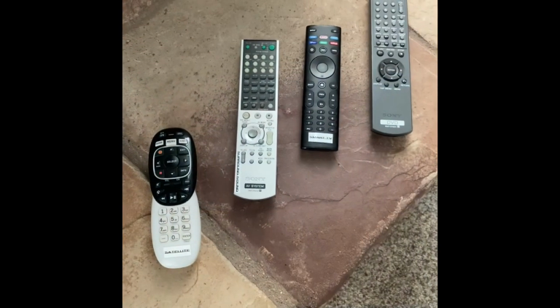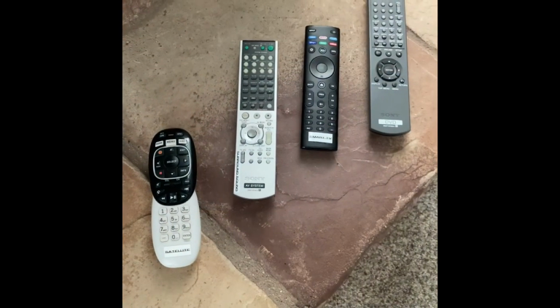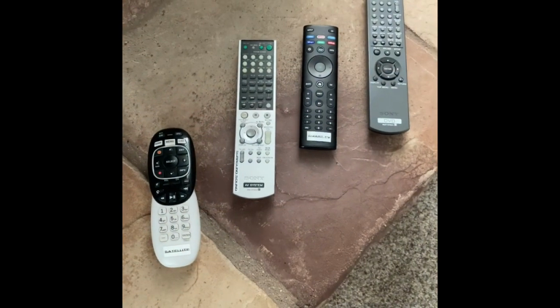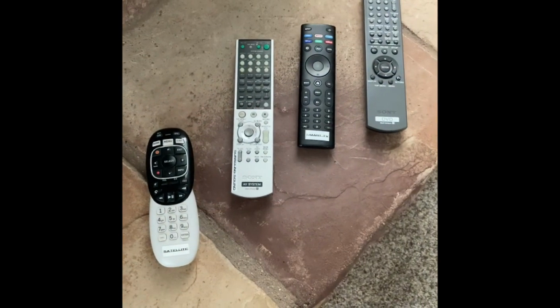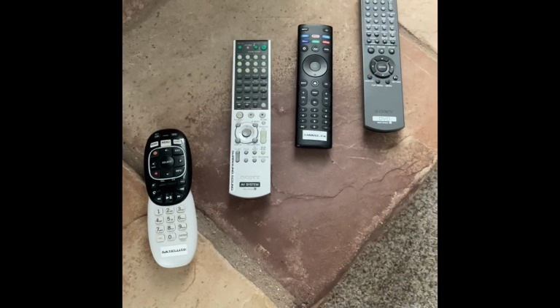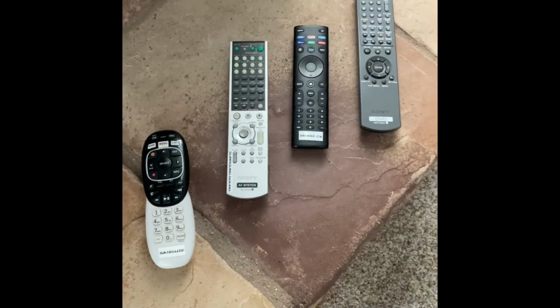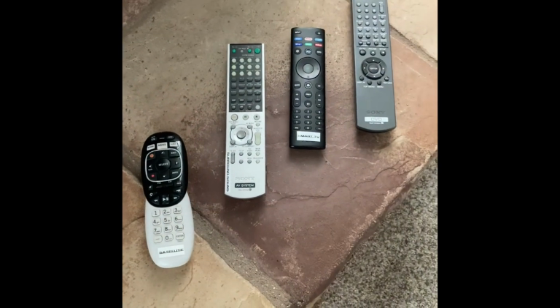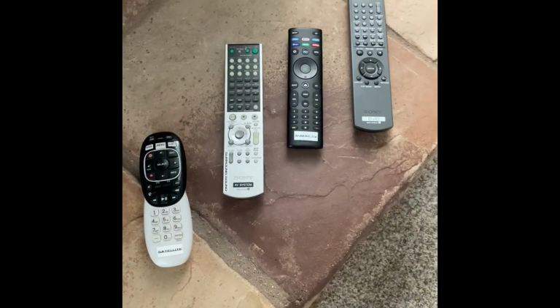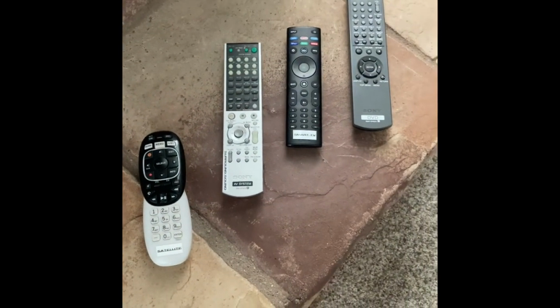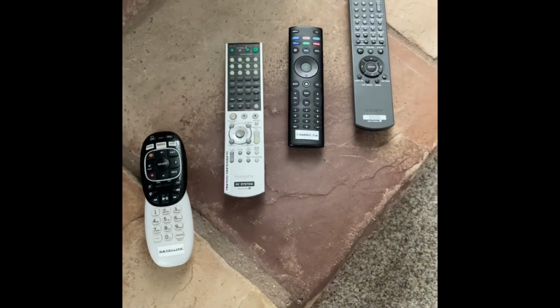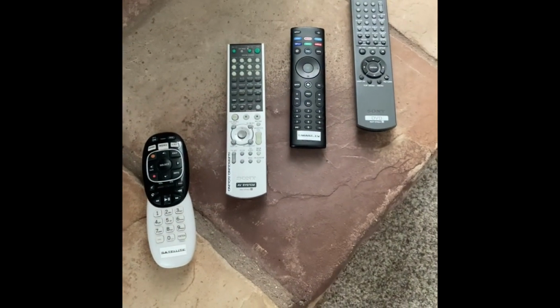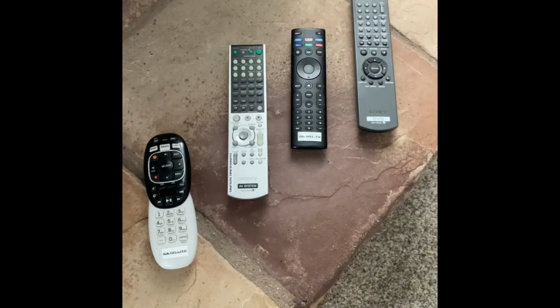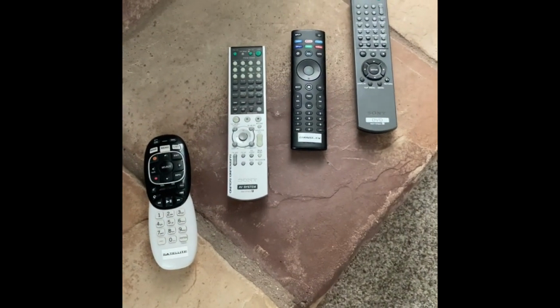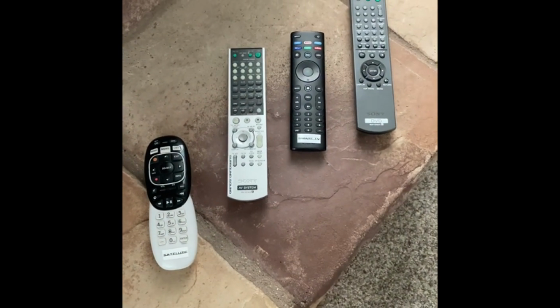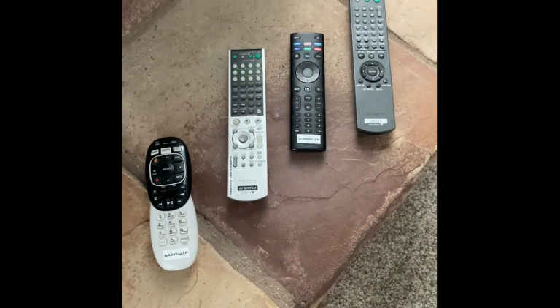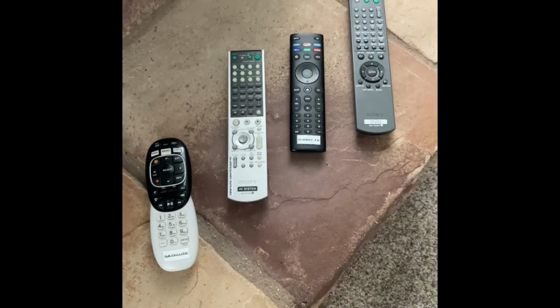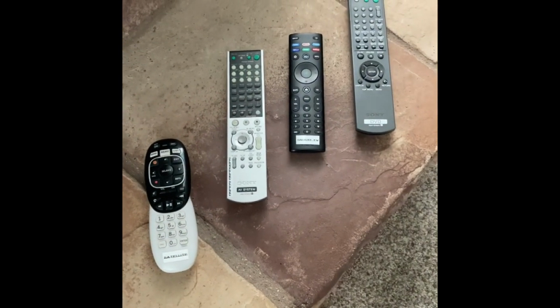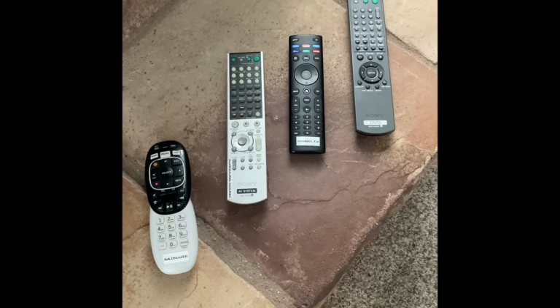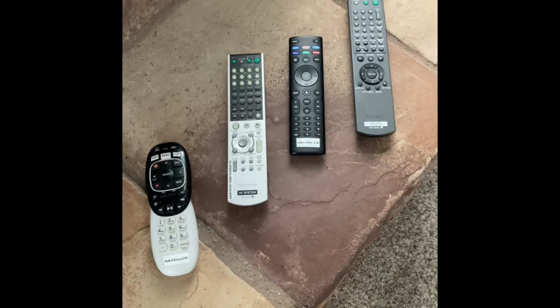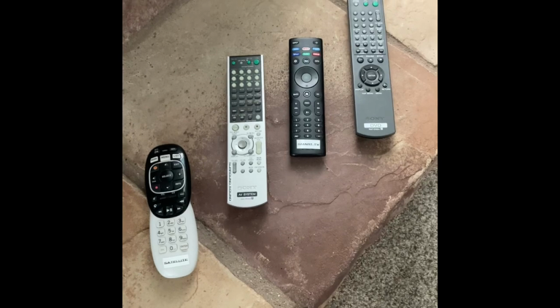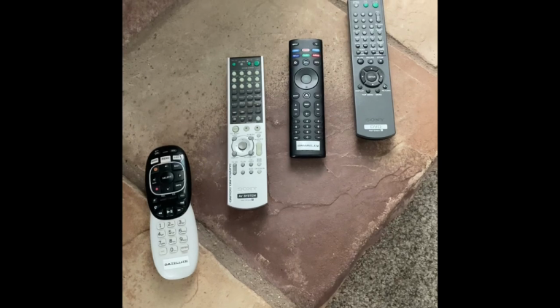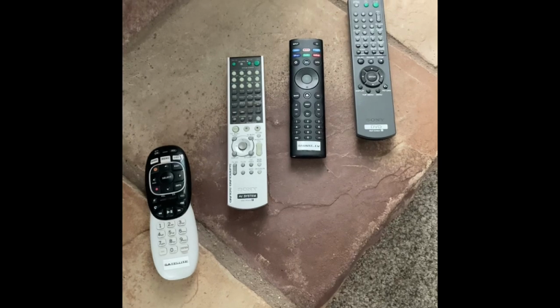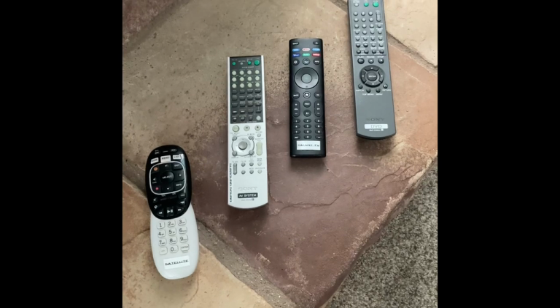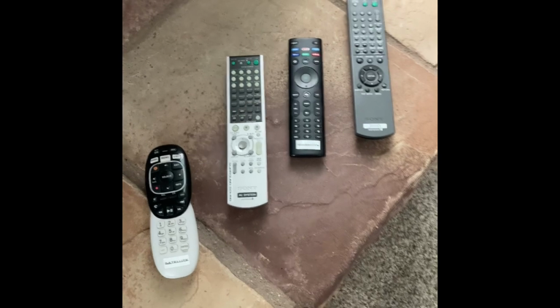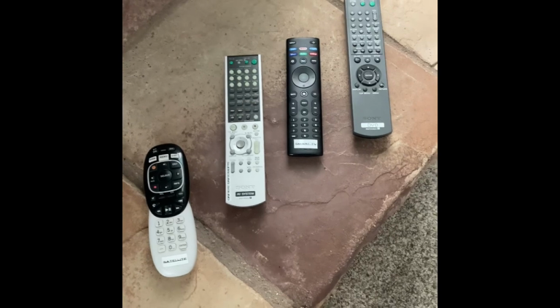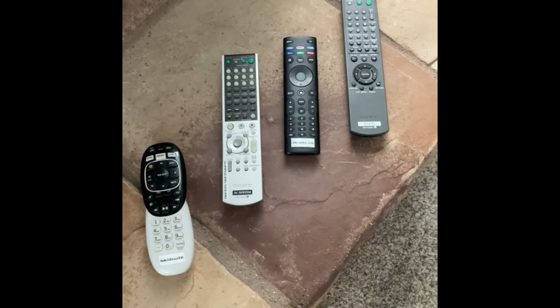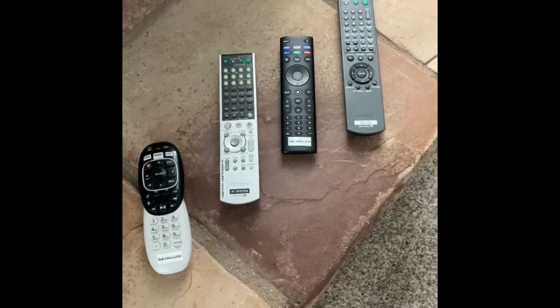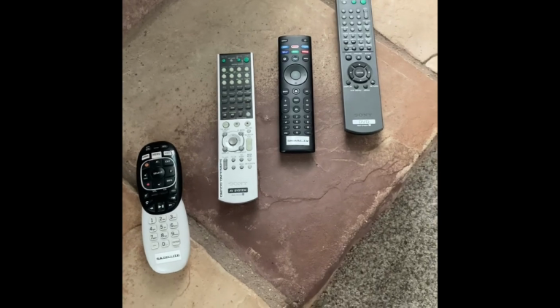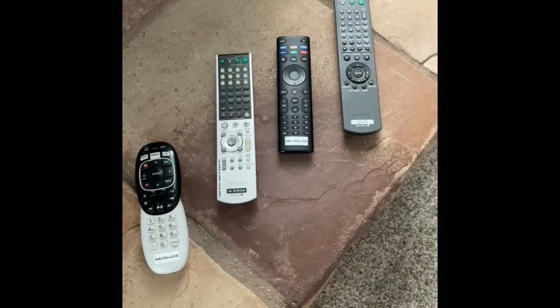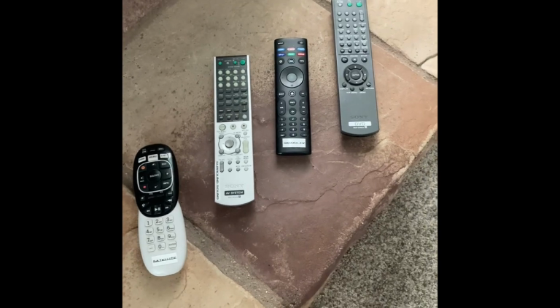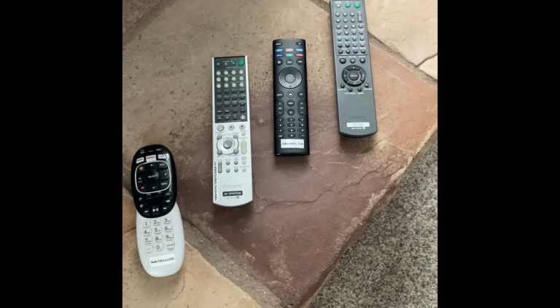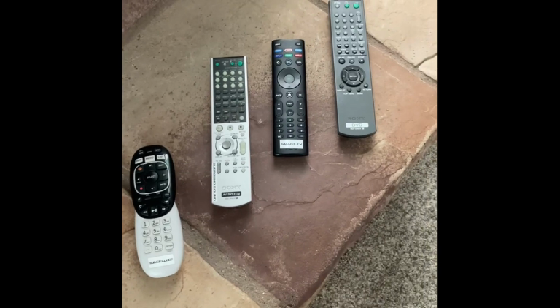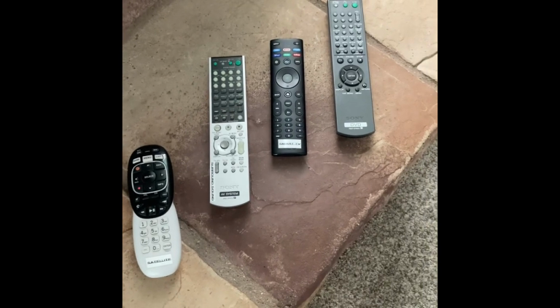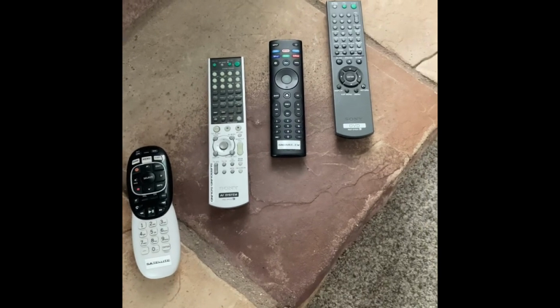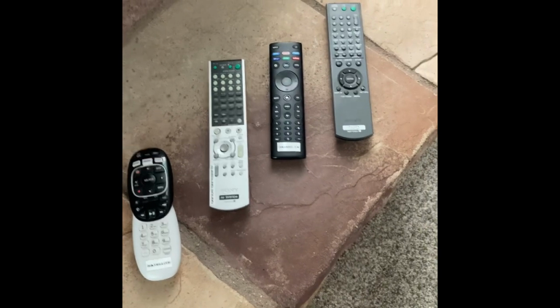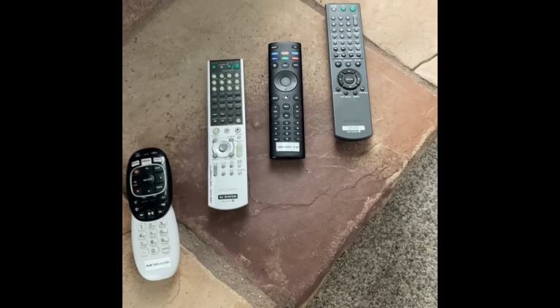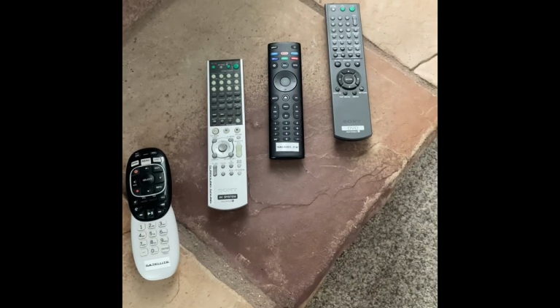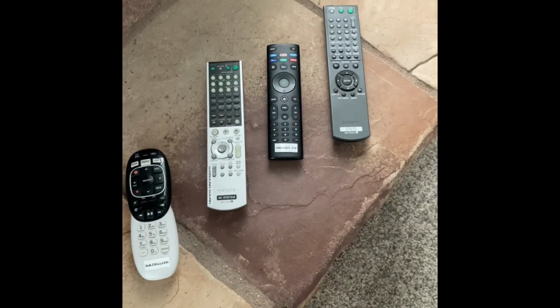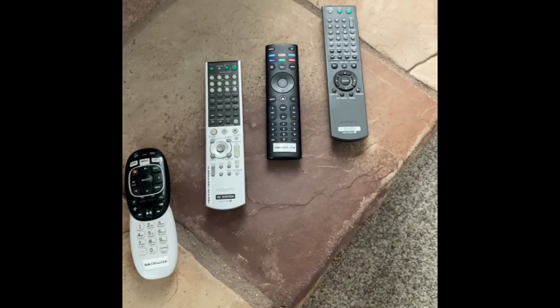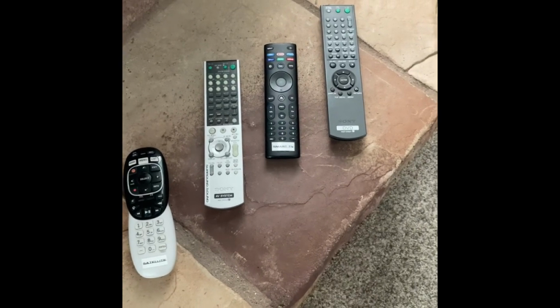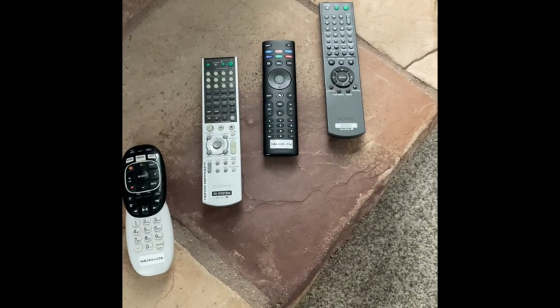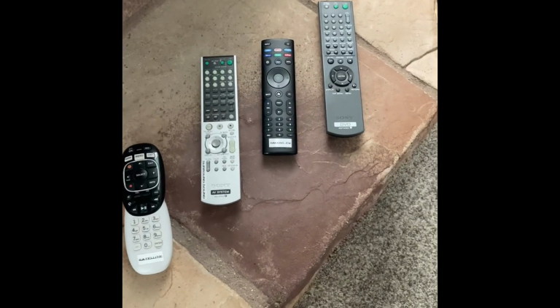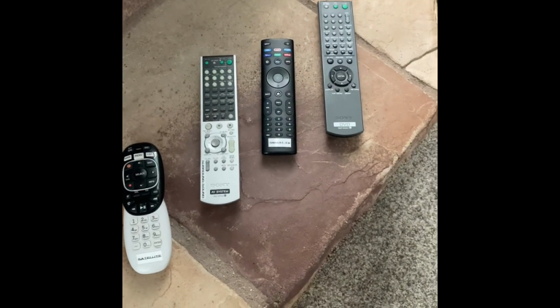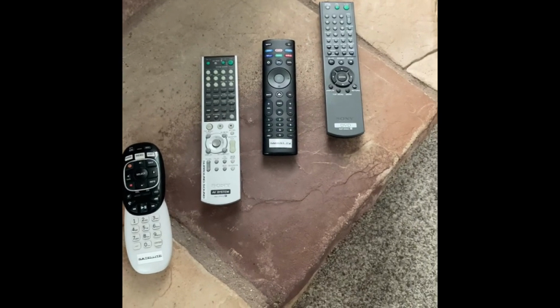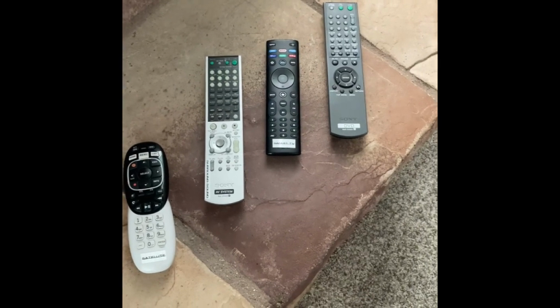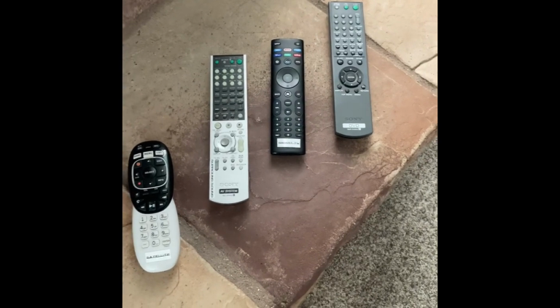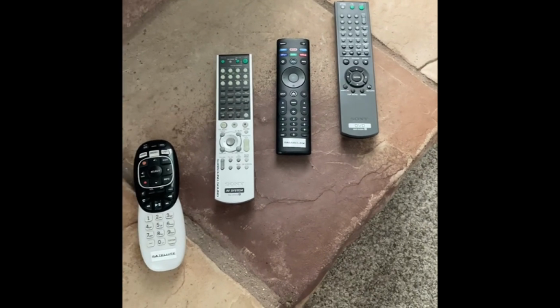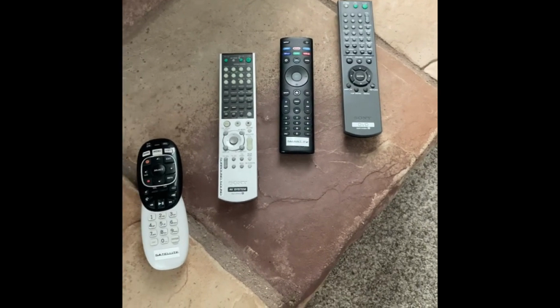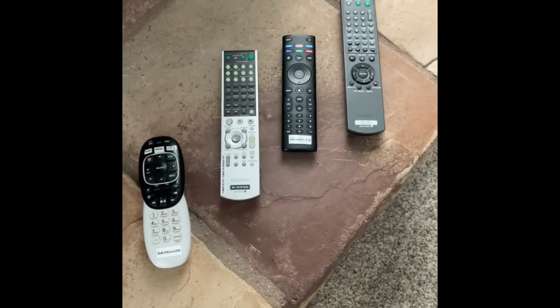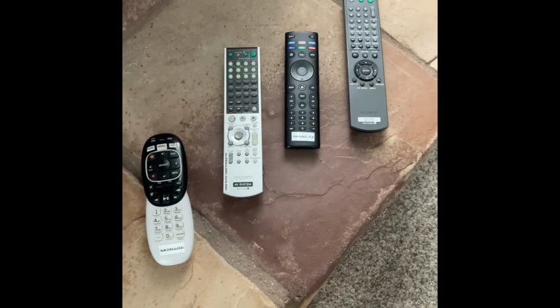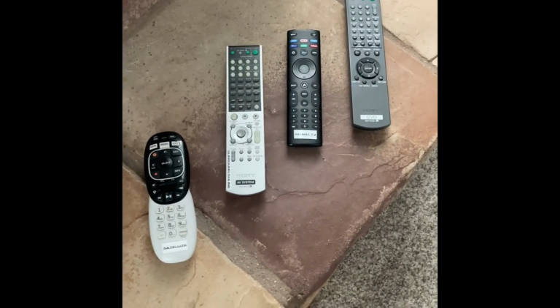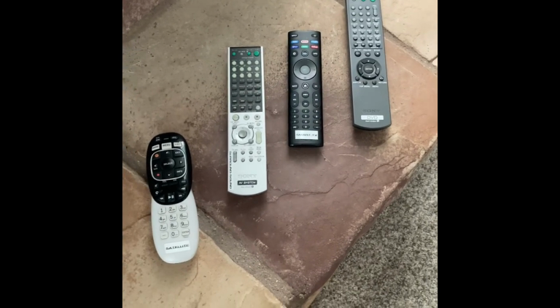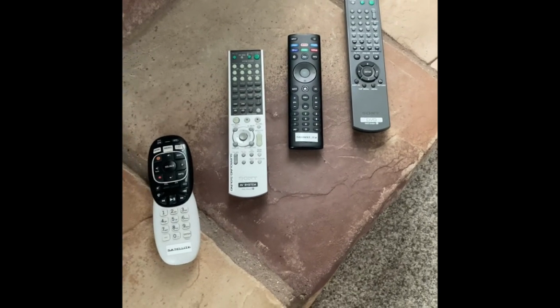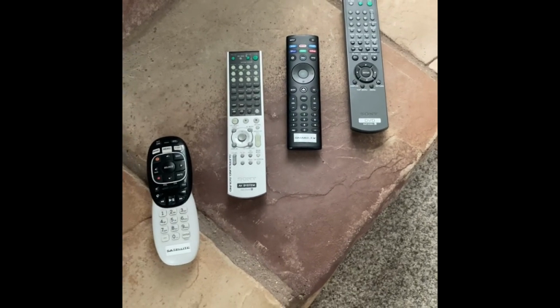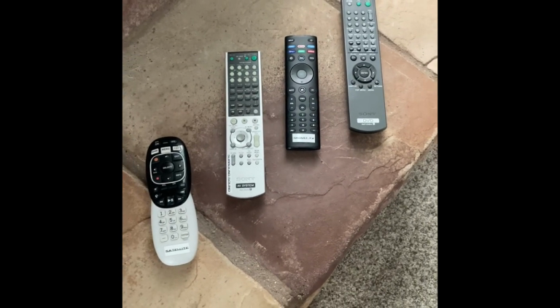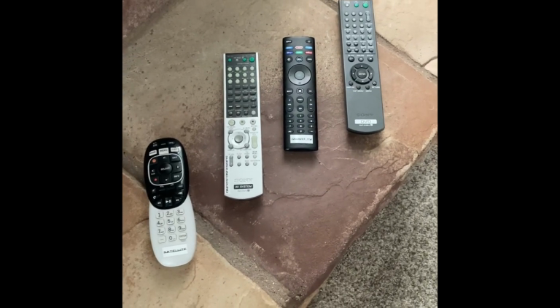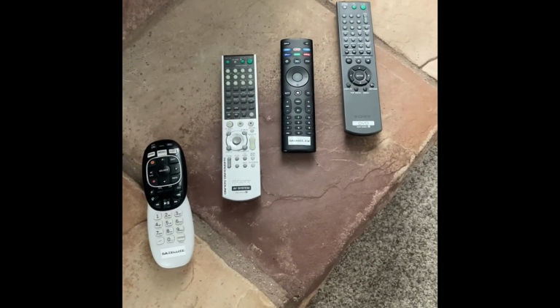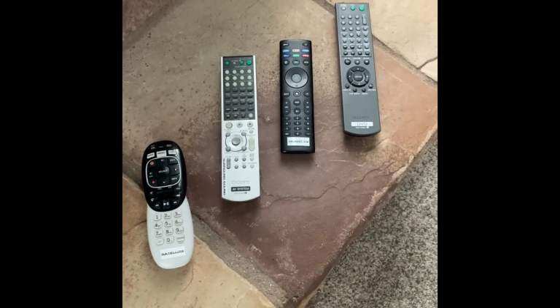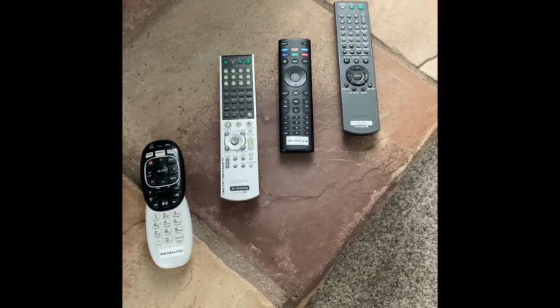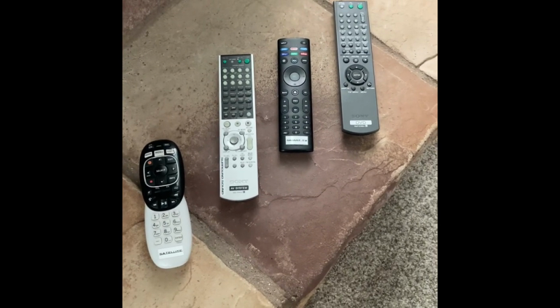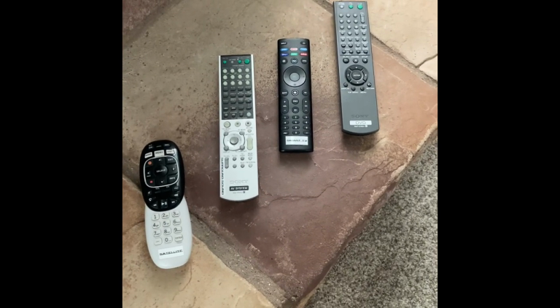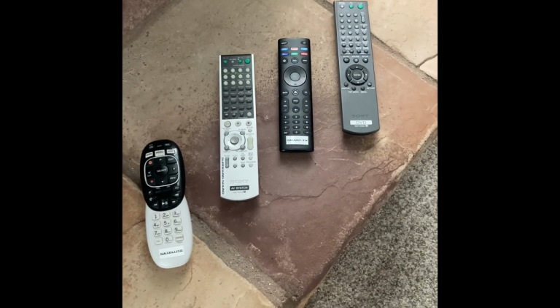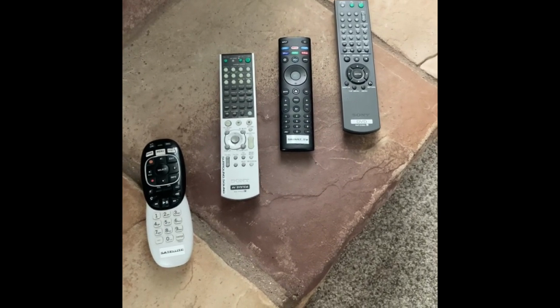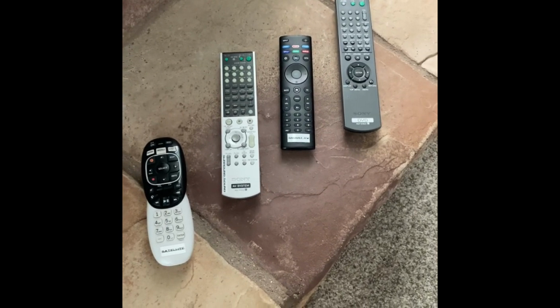Please don't forget to log out of all of your accounts on the smart TV system so others cannot use it.